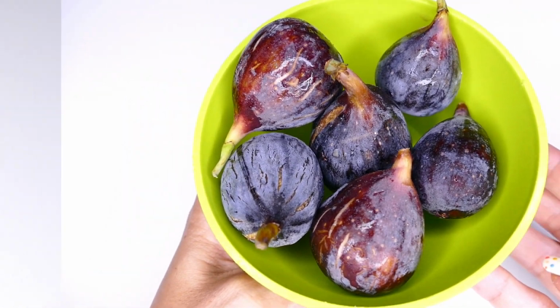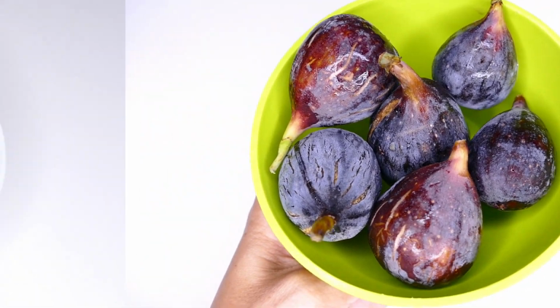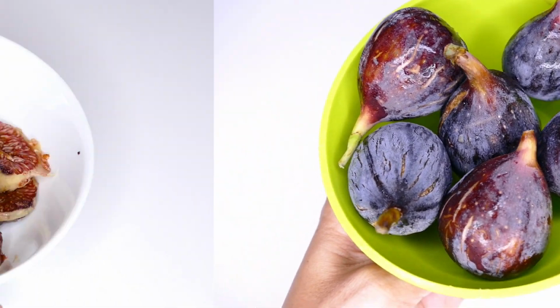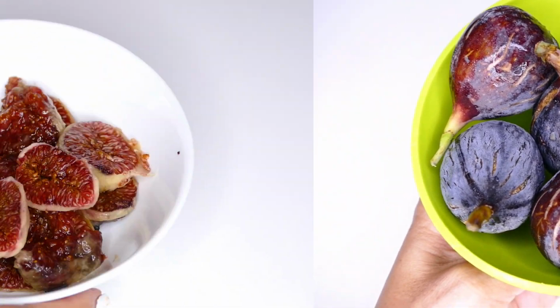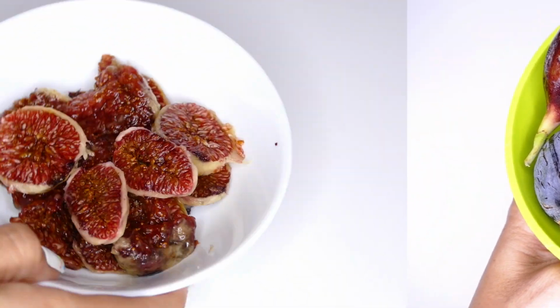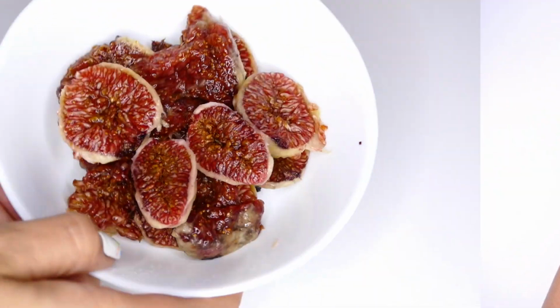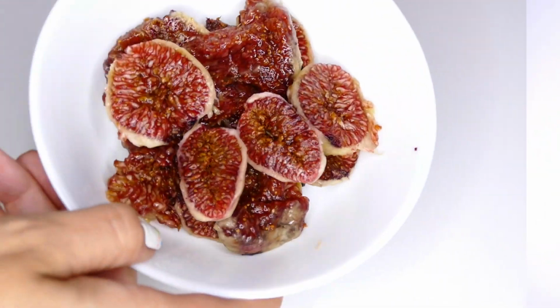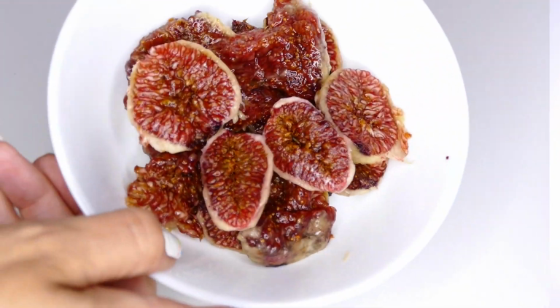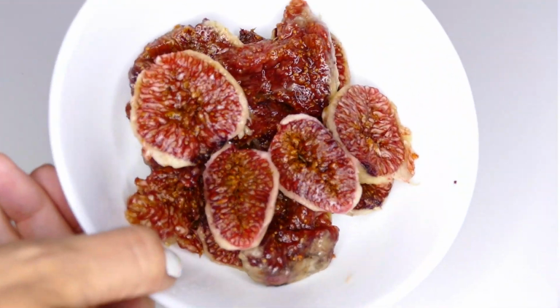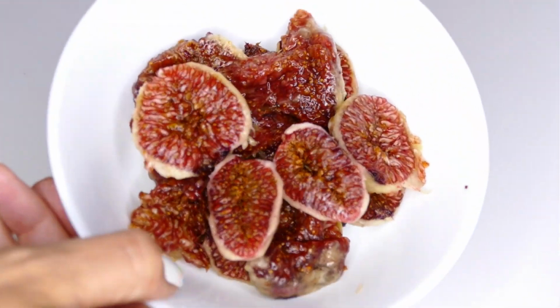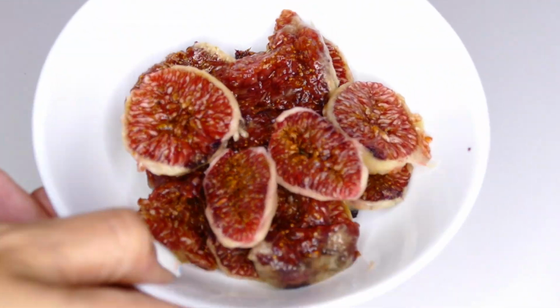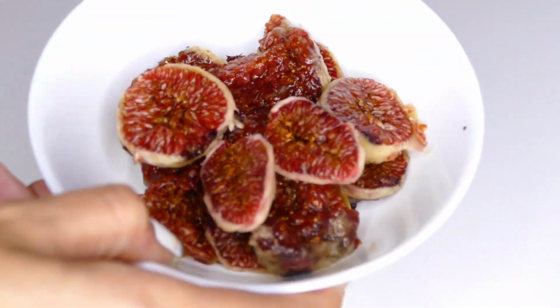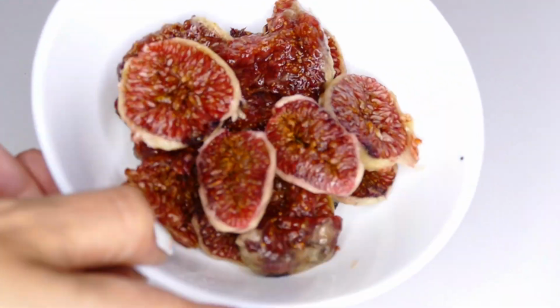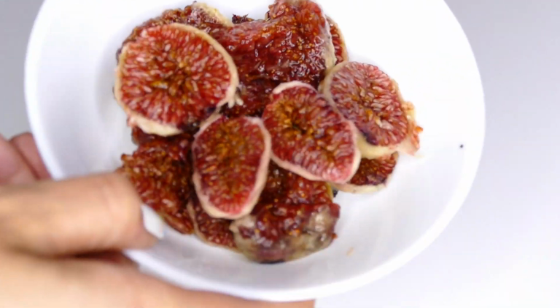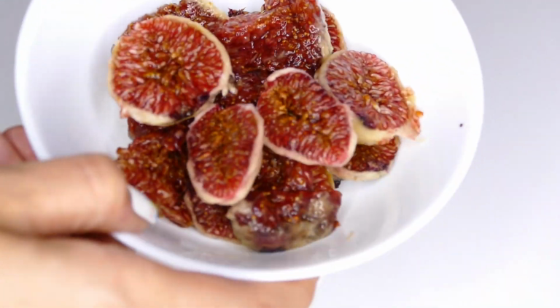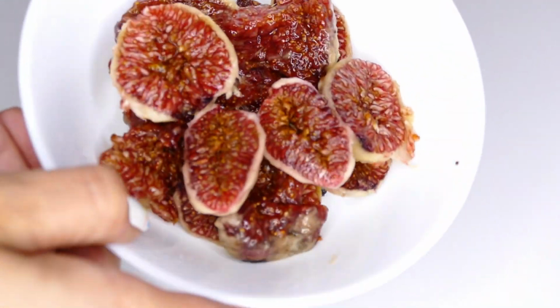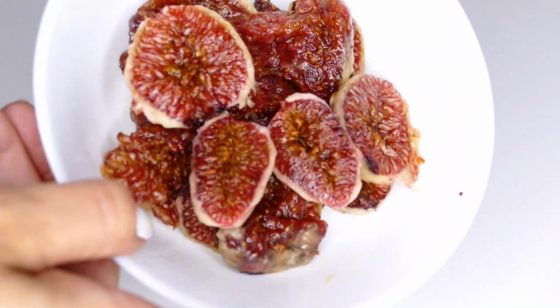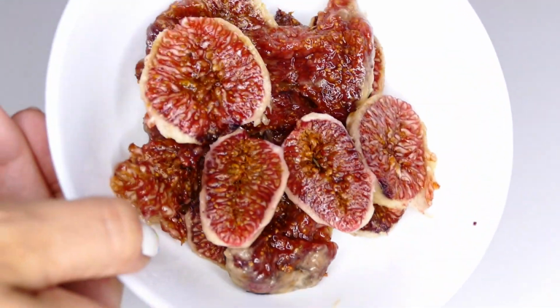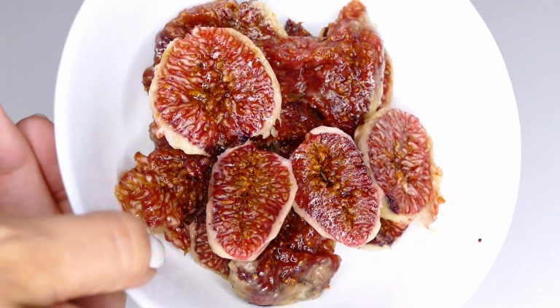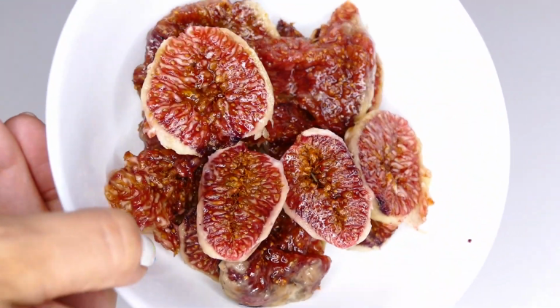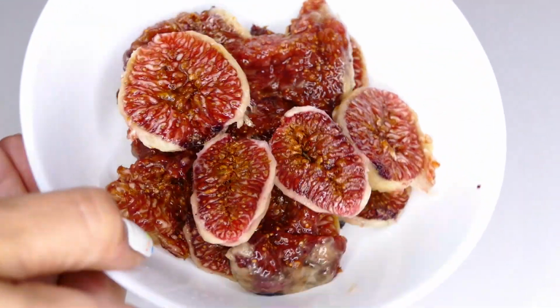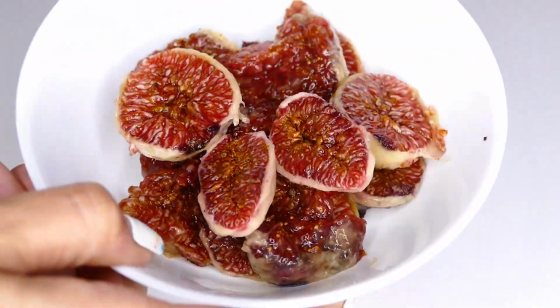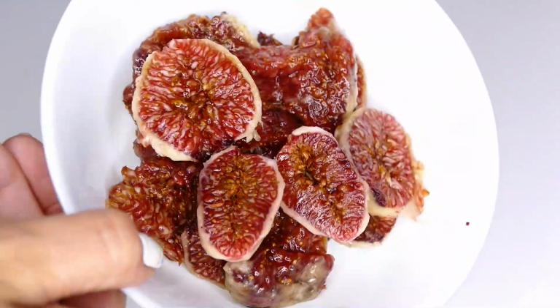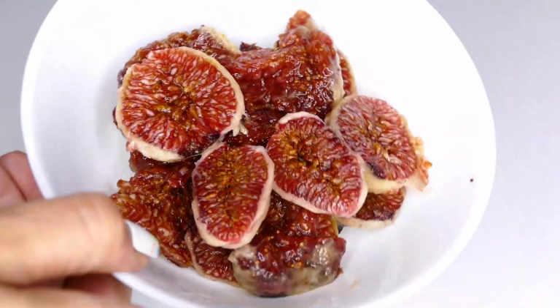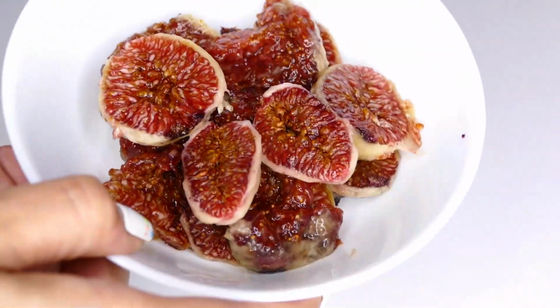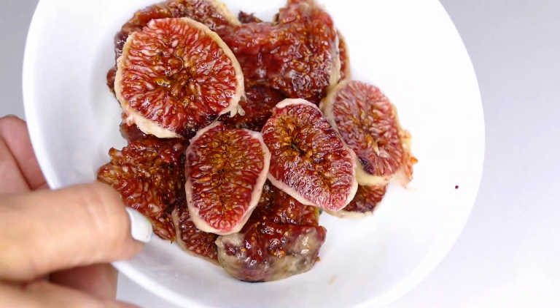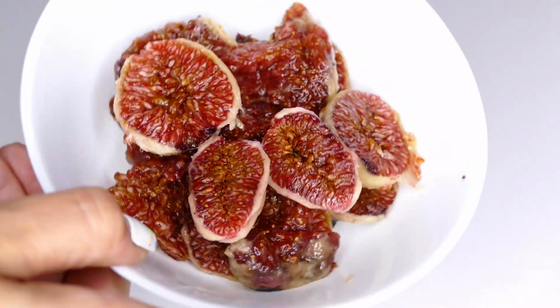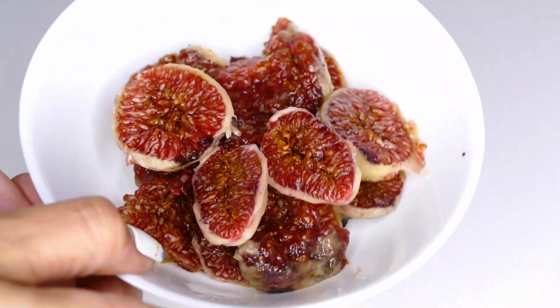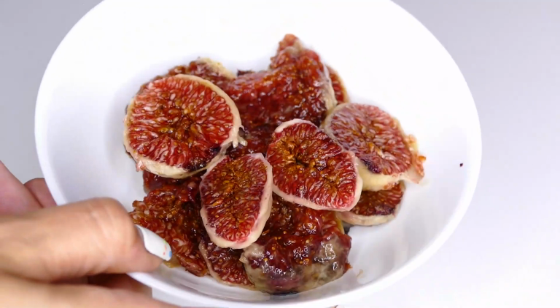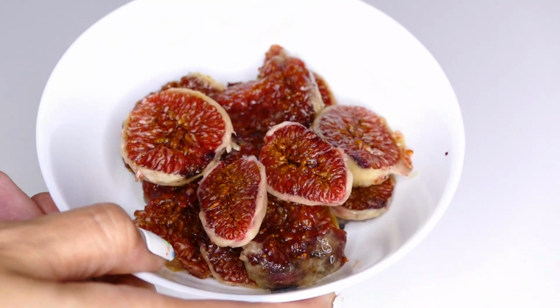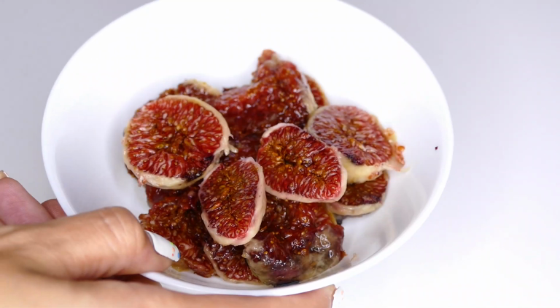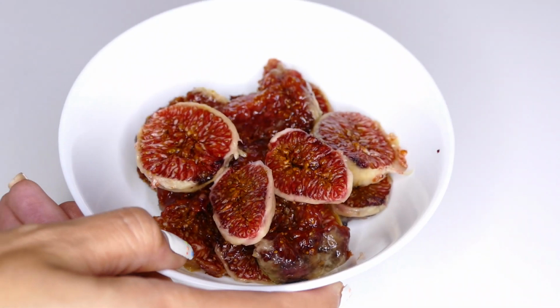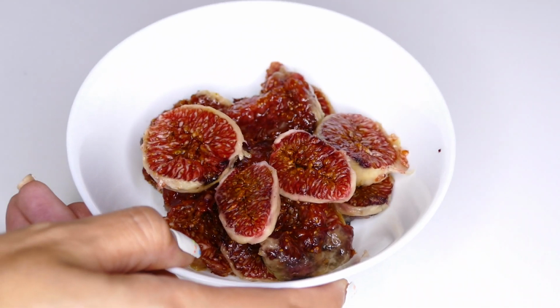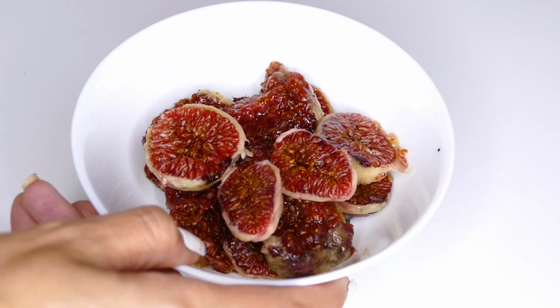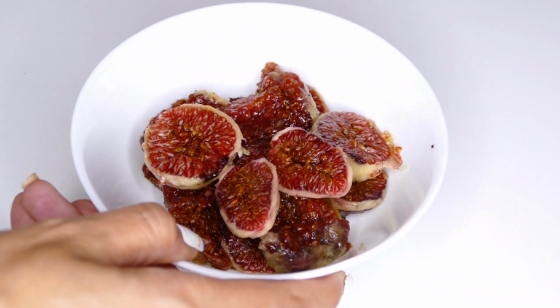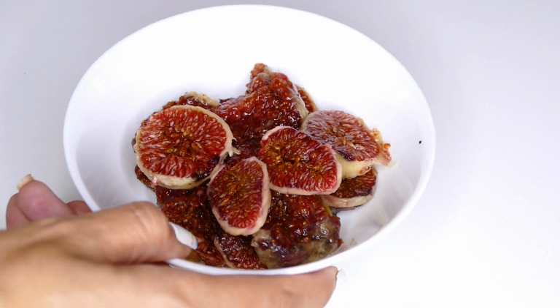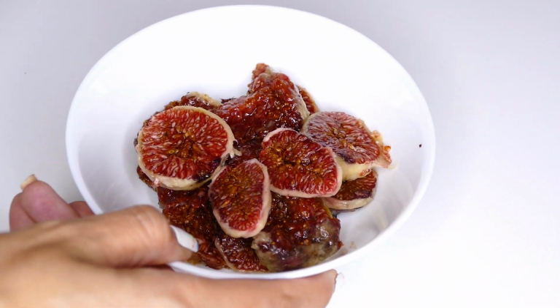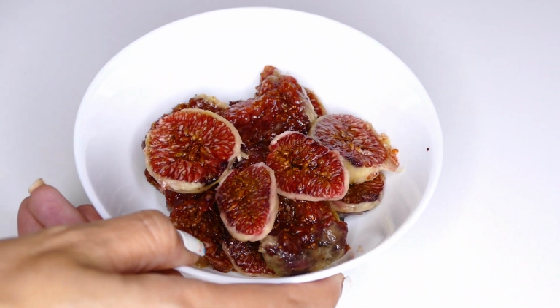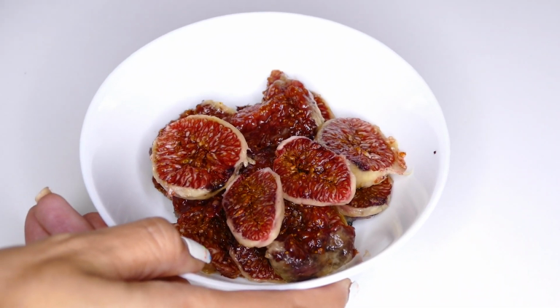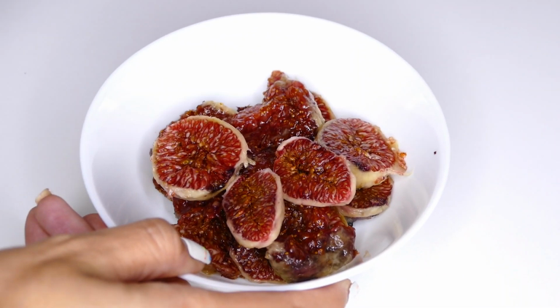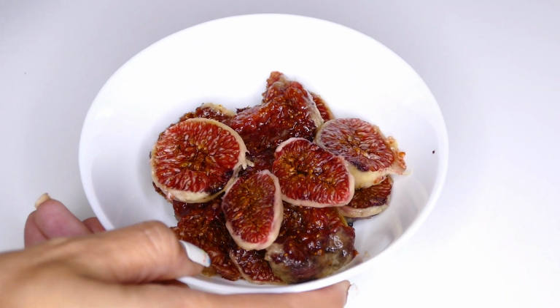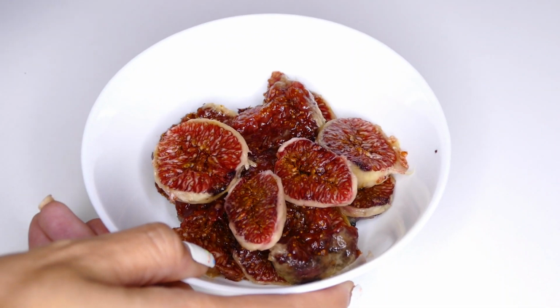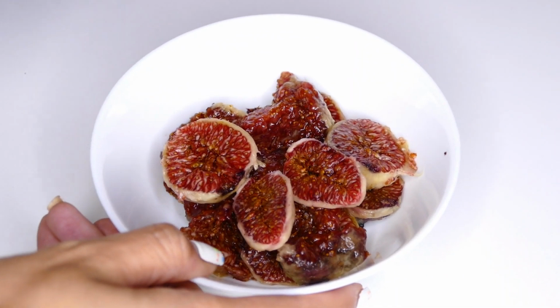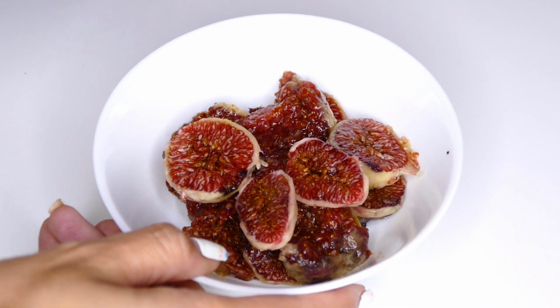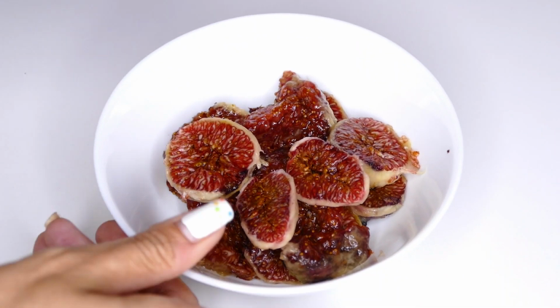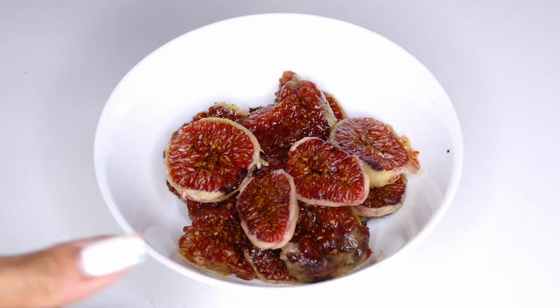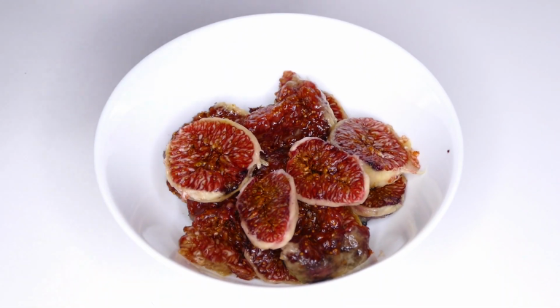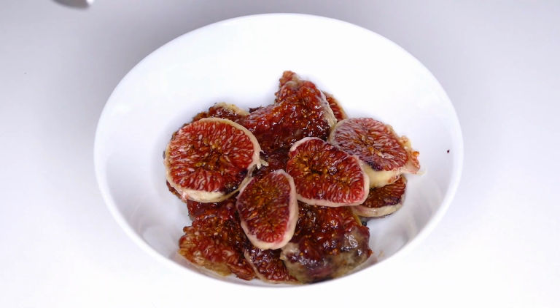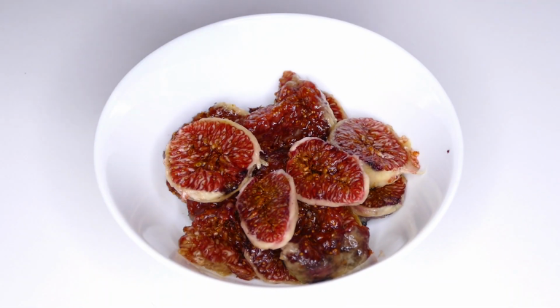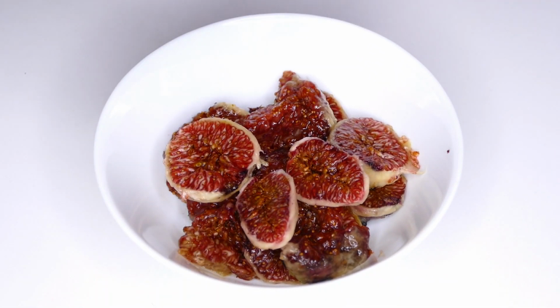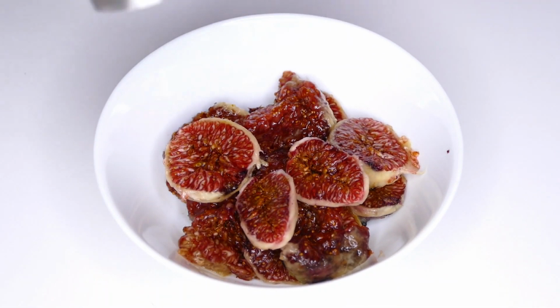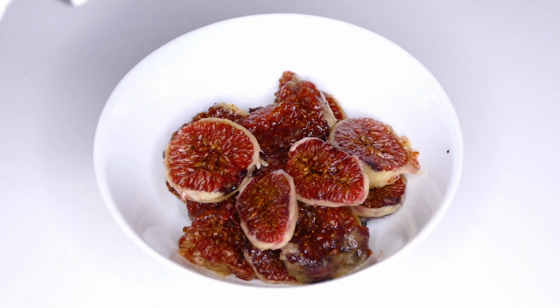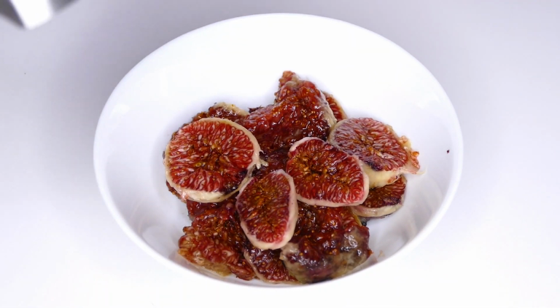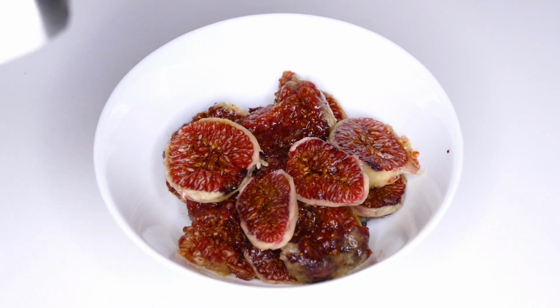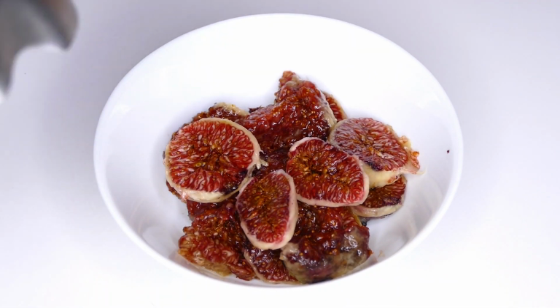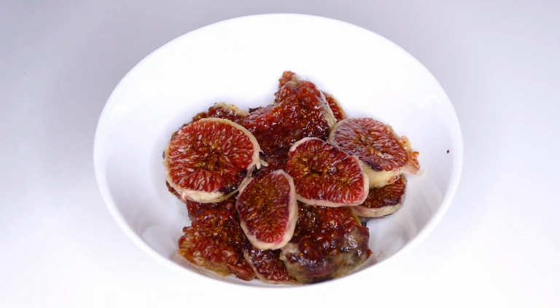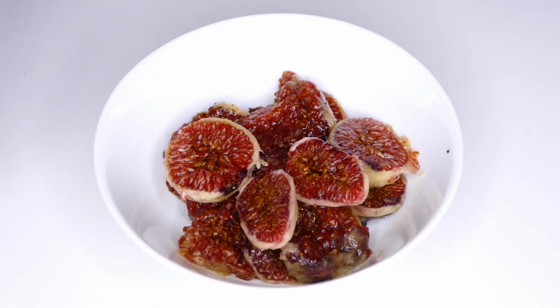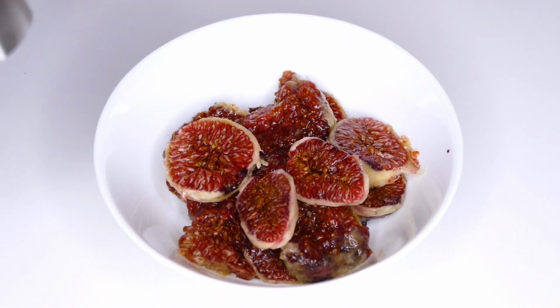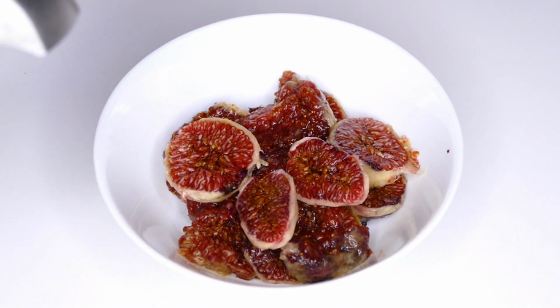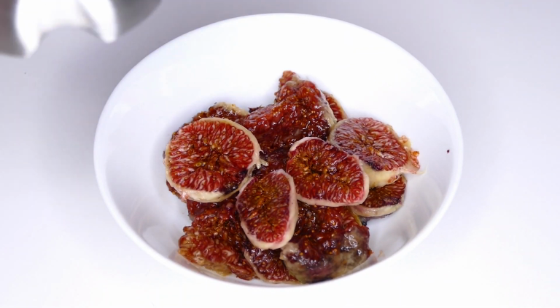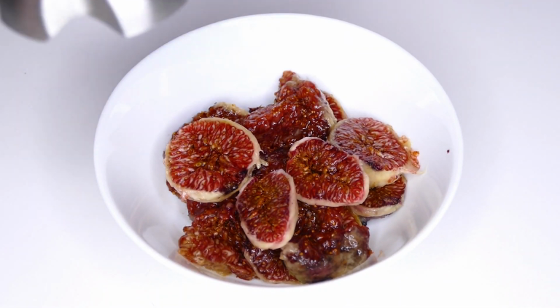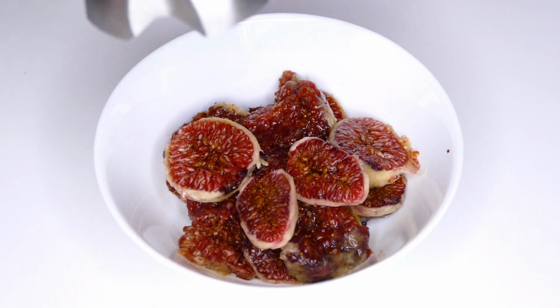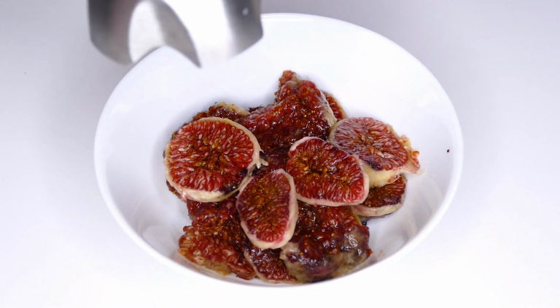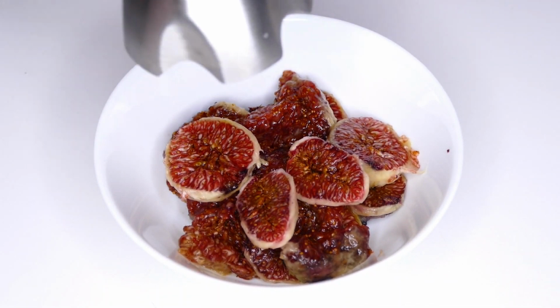The first step, as you can see, is to cut the higos into pieces. And now we're going to blend them with the batter.